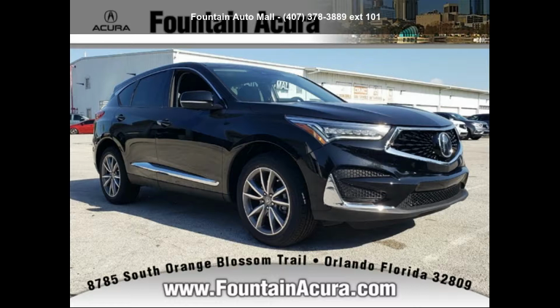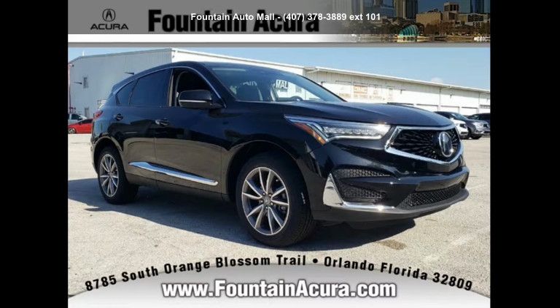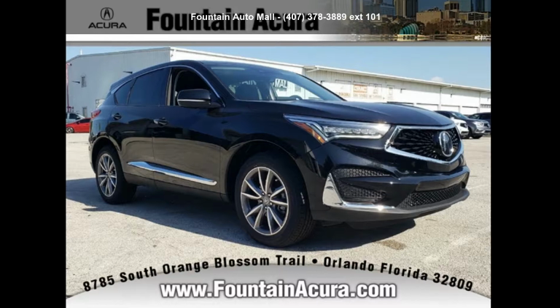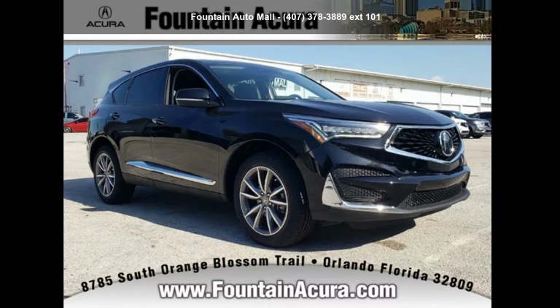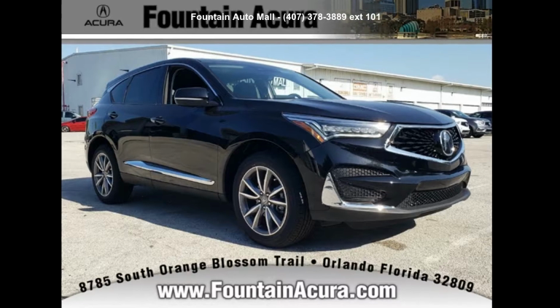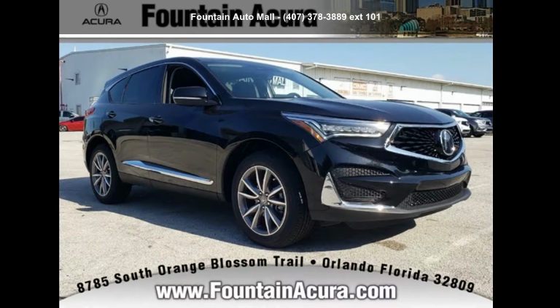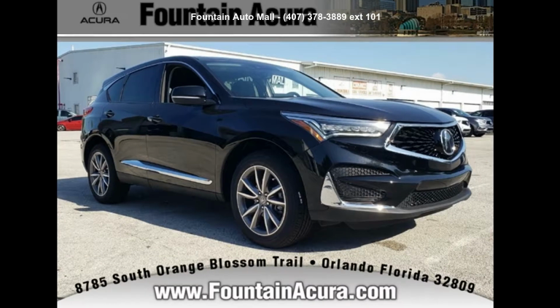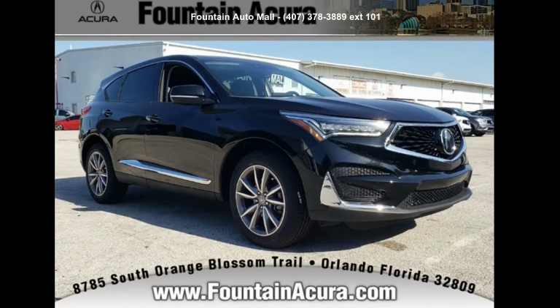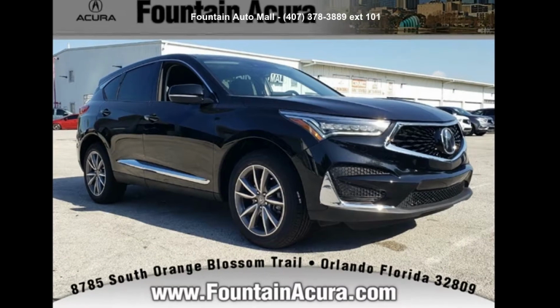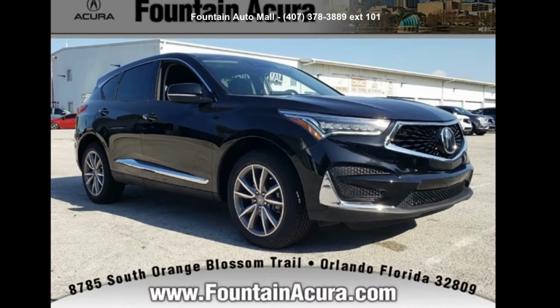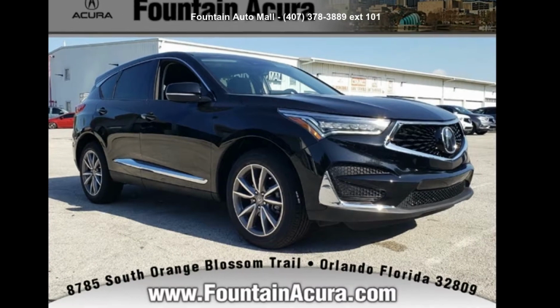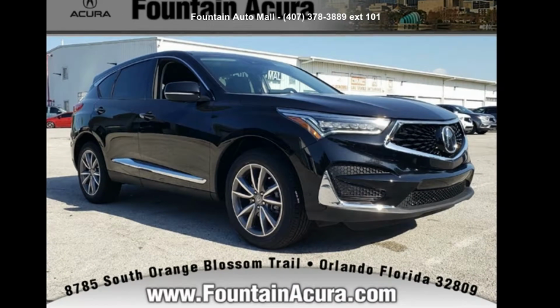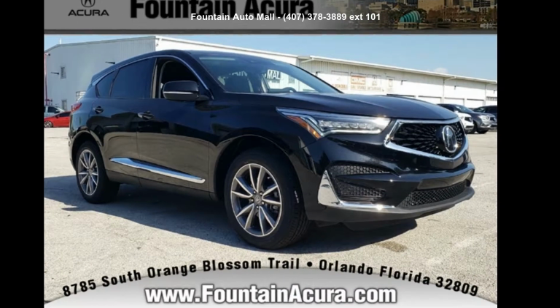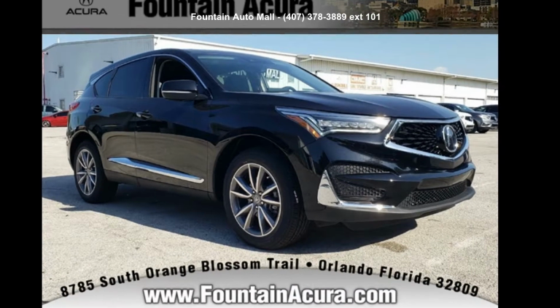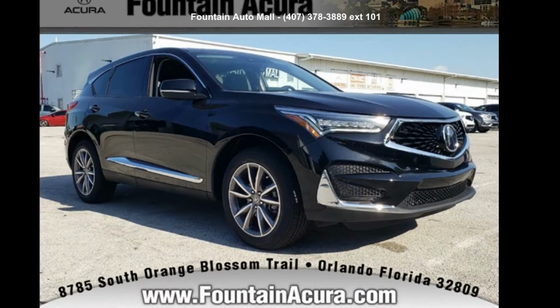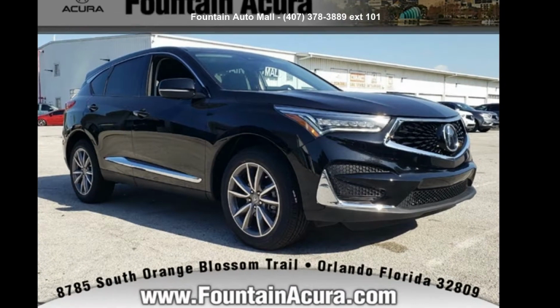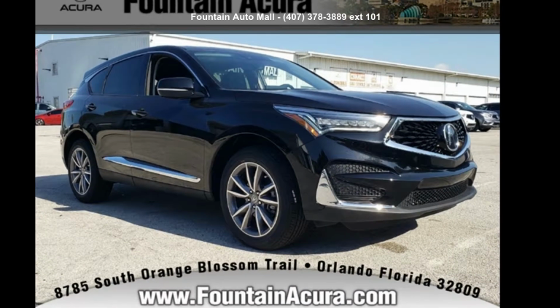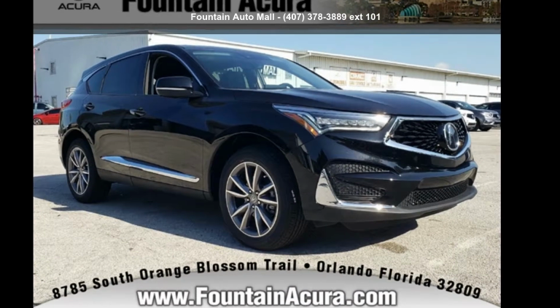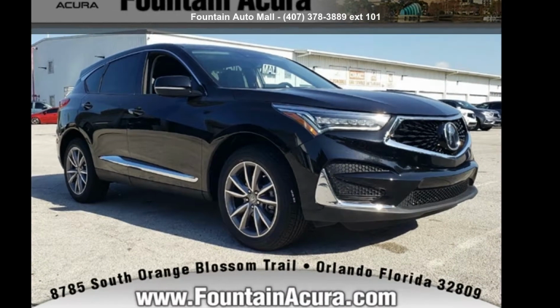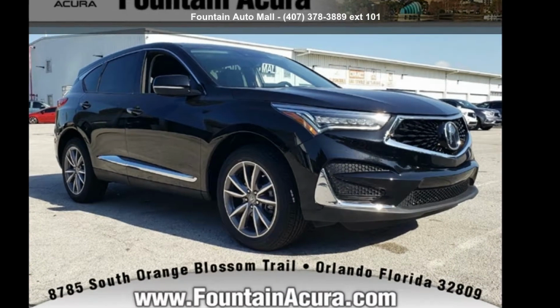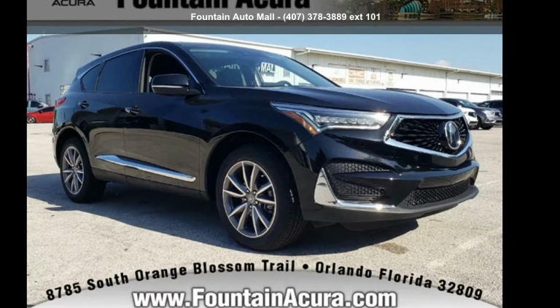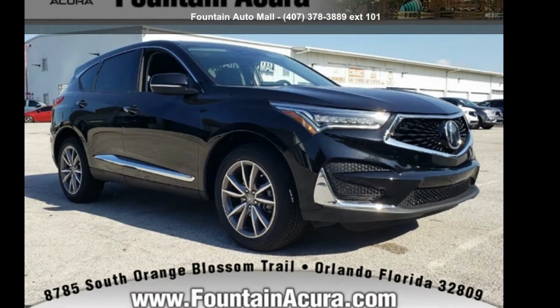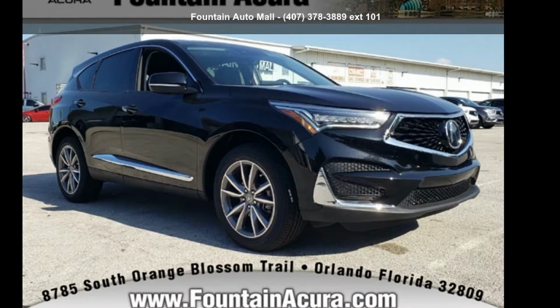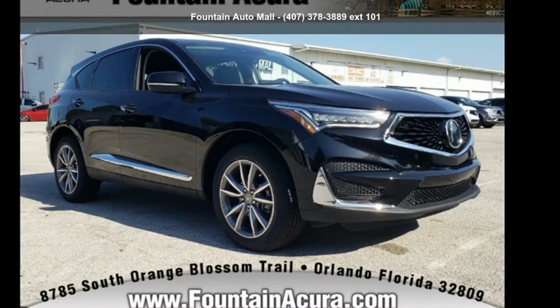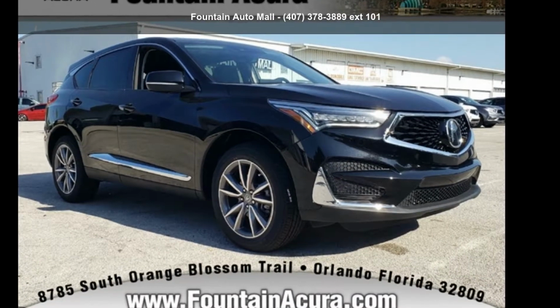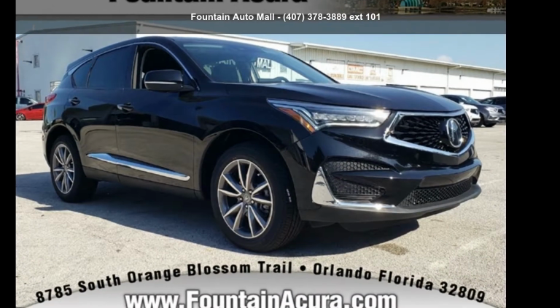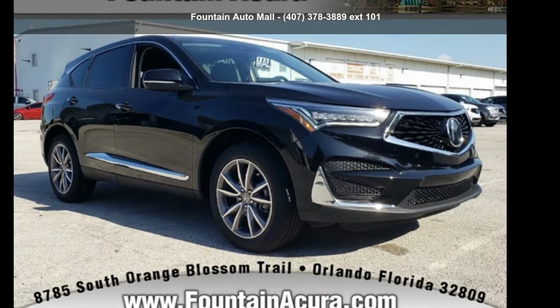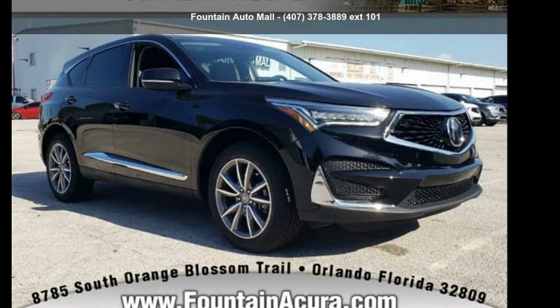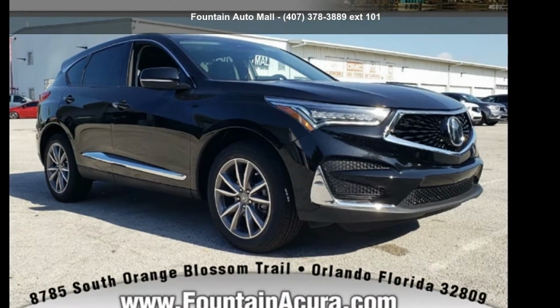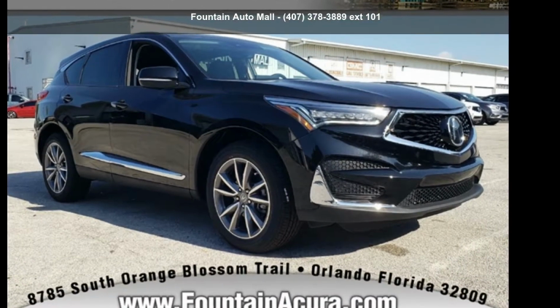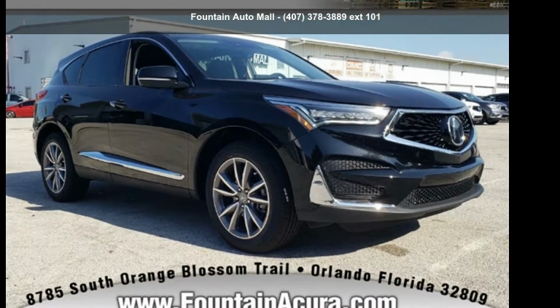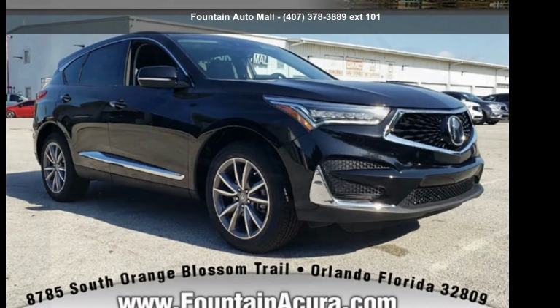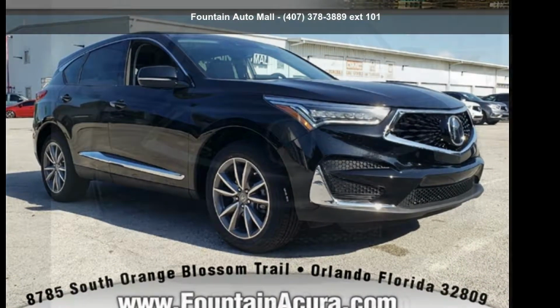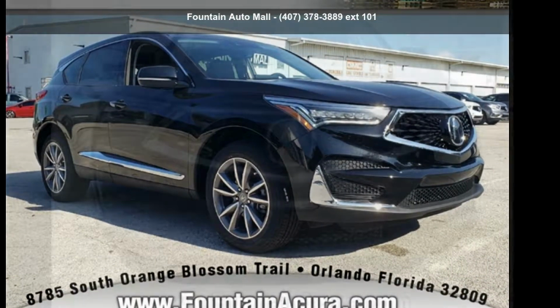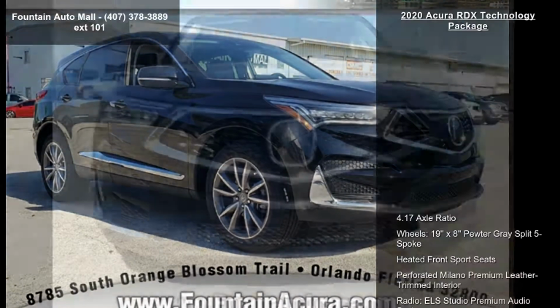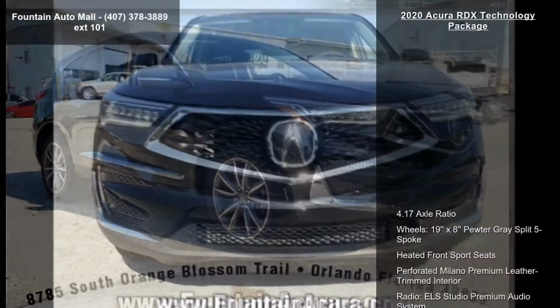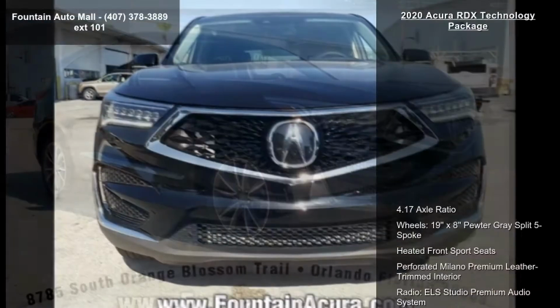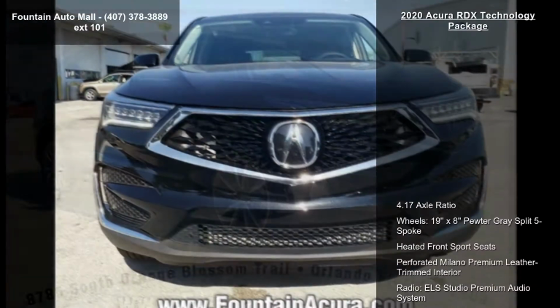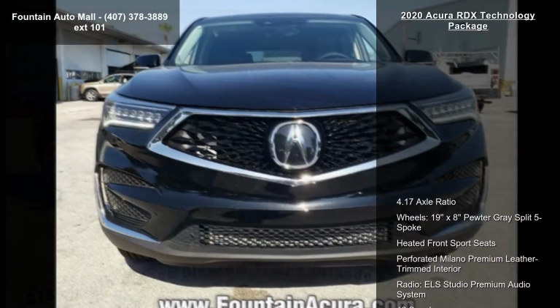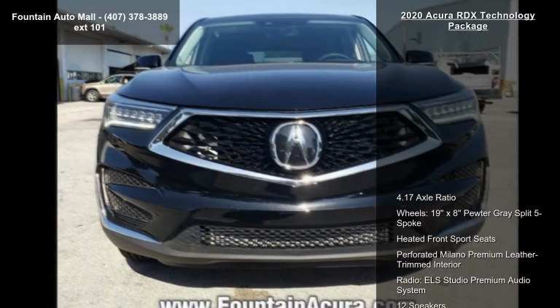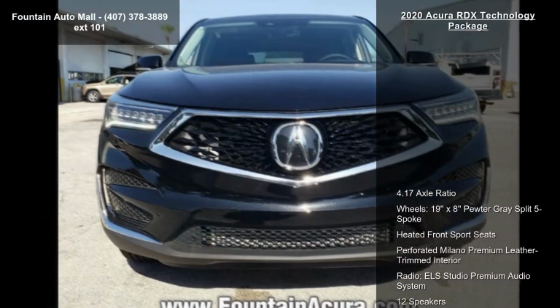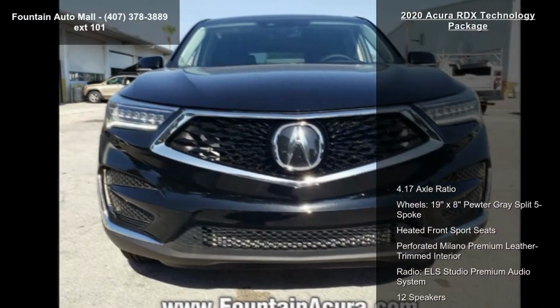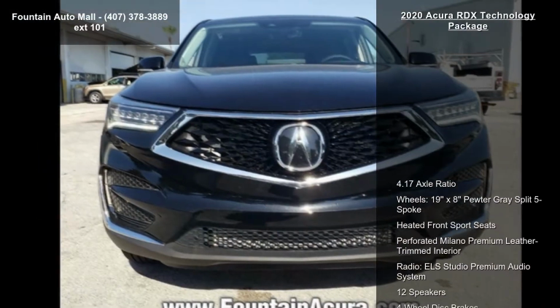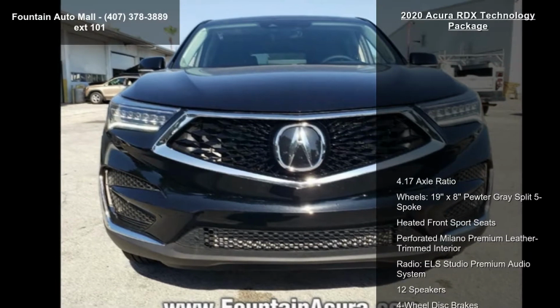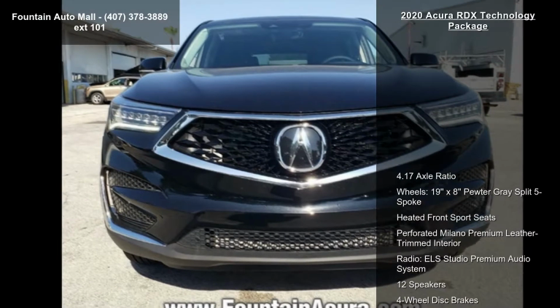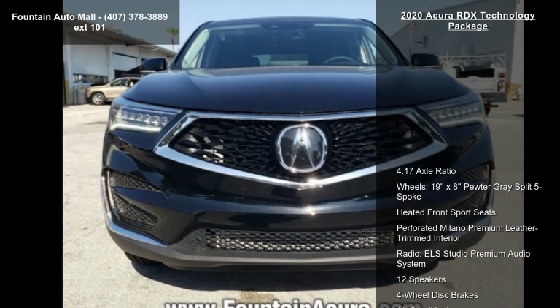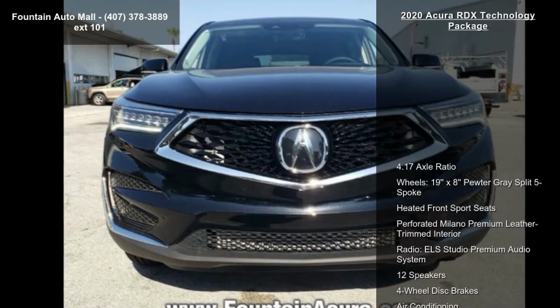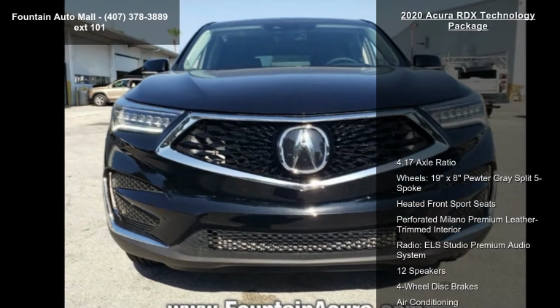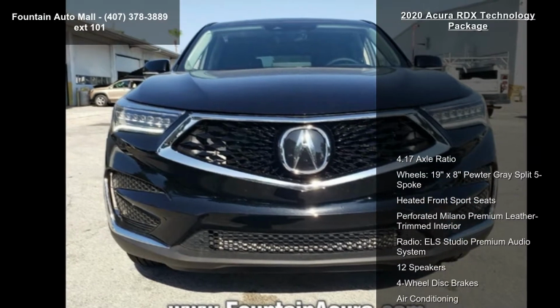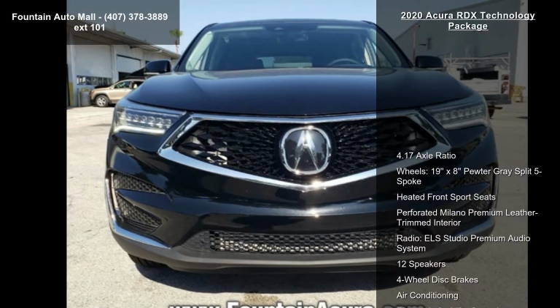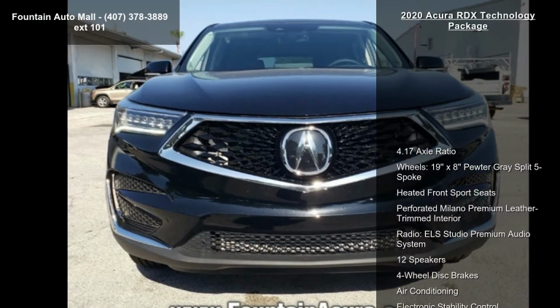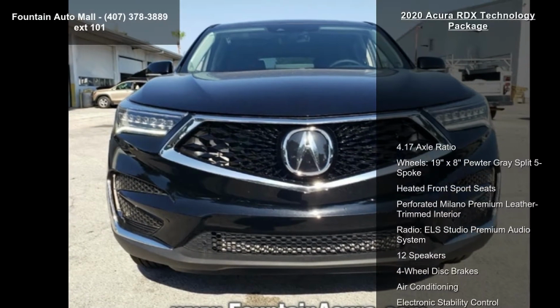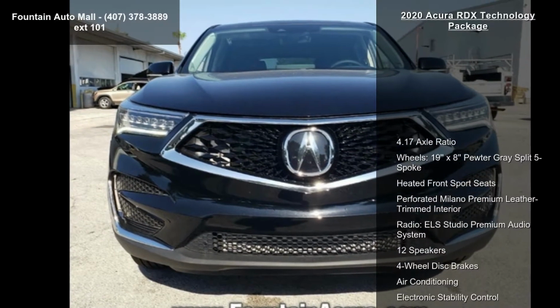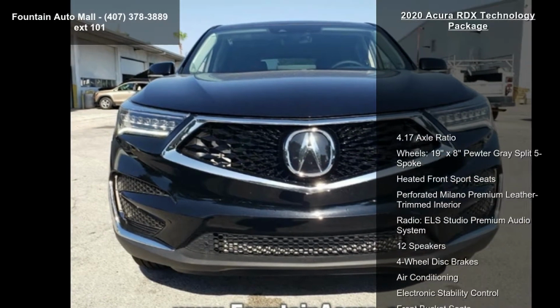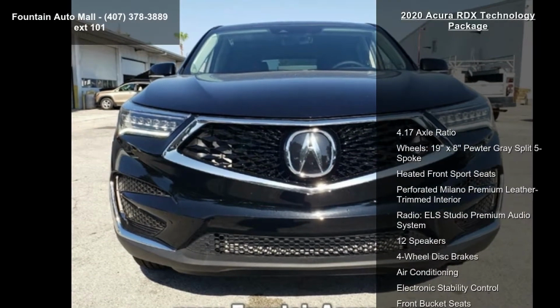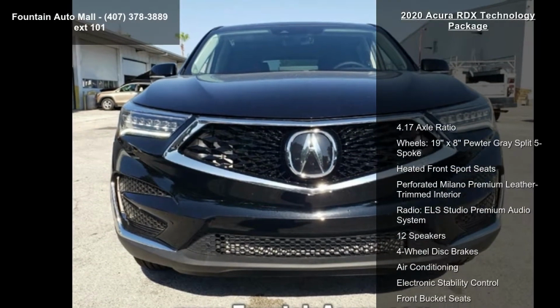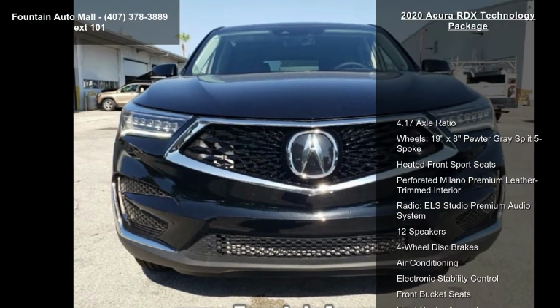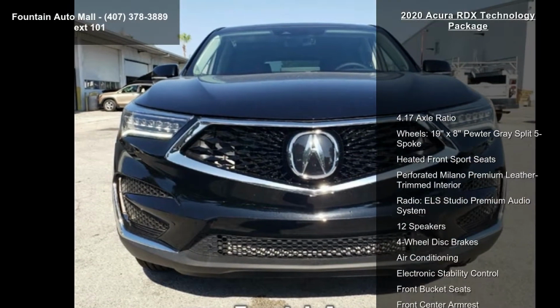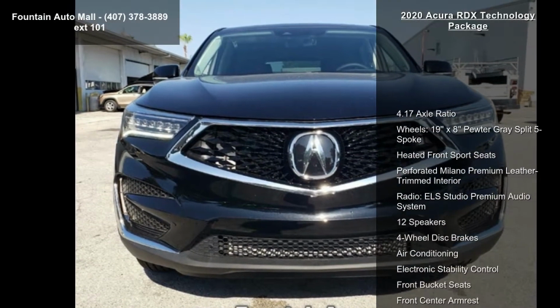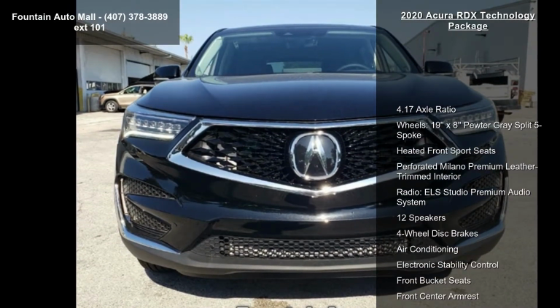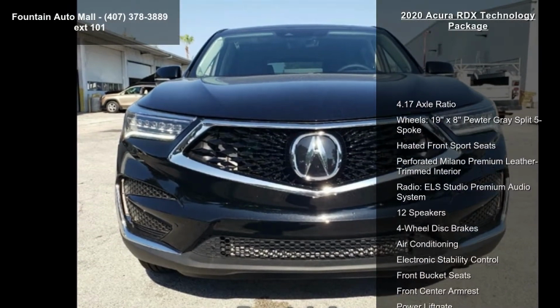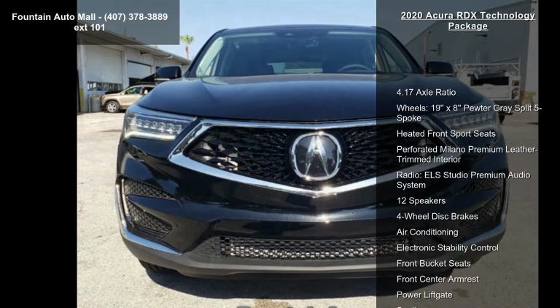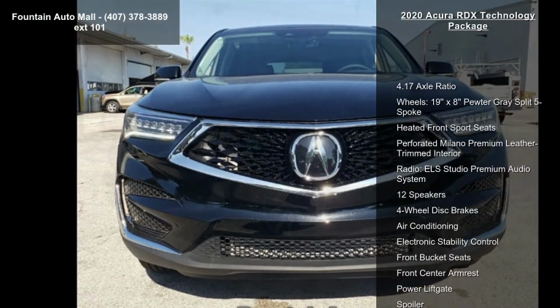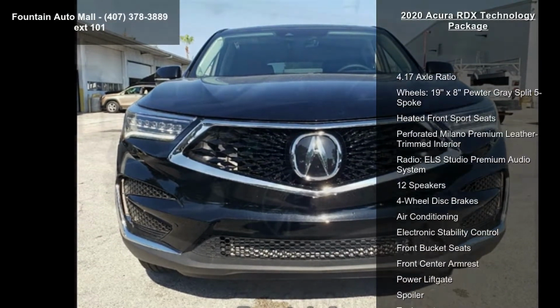Imagine yourself in this accurate 2020 RDX Technology Package. Don't miss this great deal on a luxury vehicle.